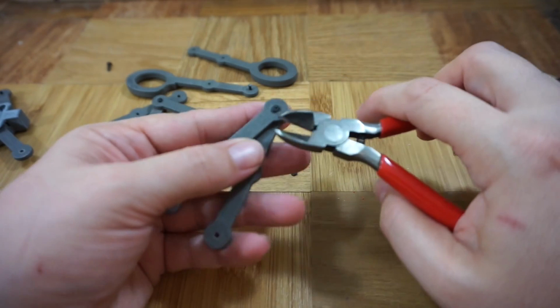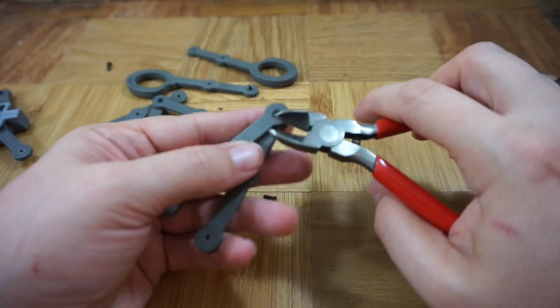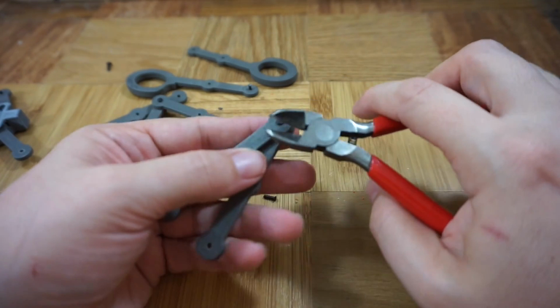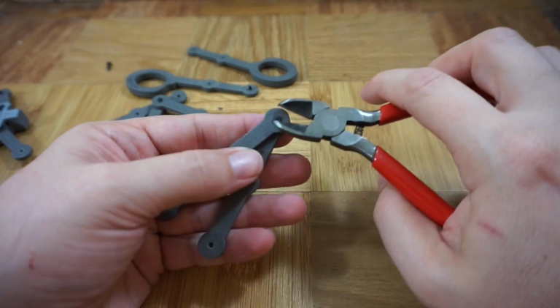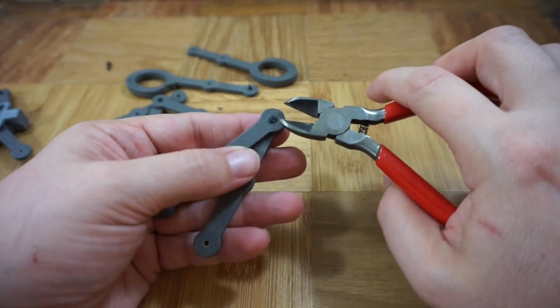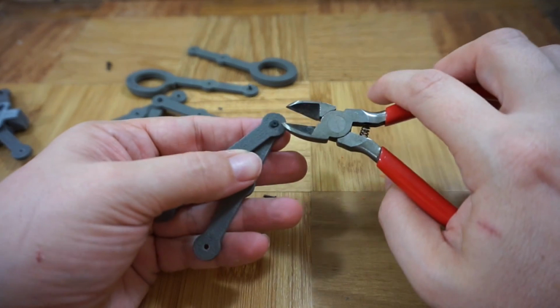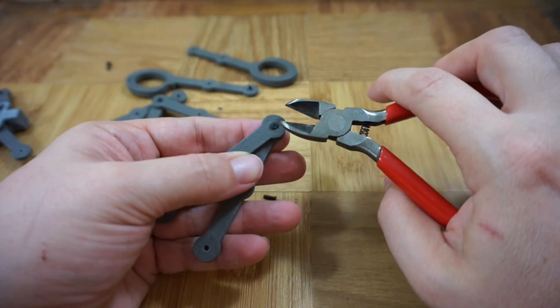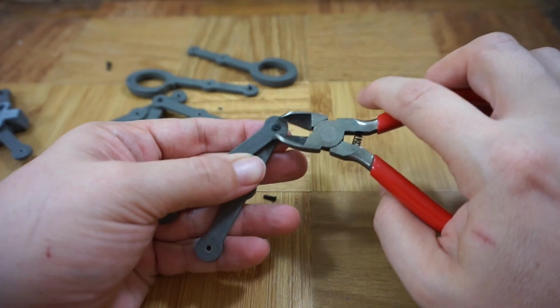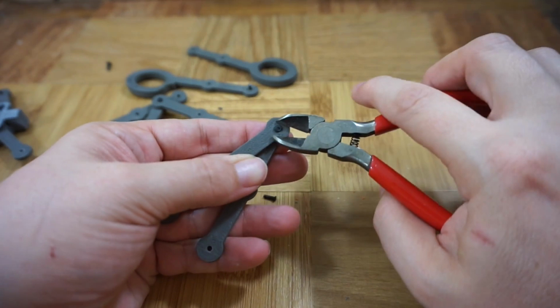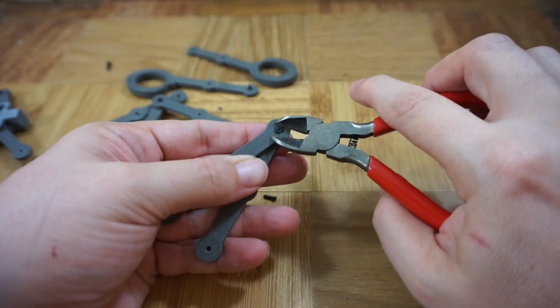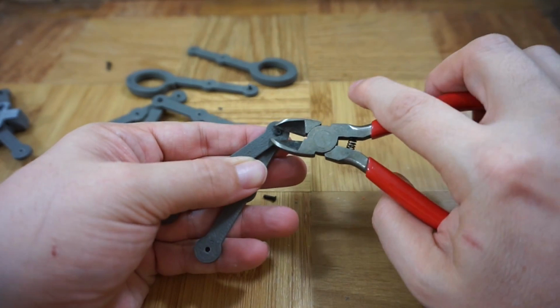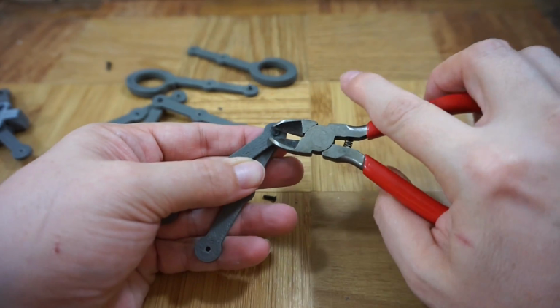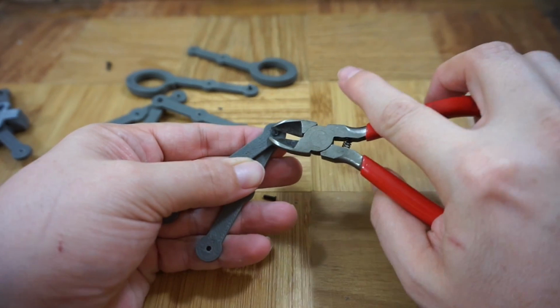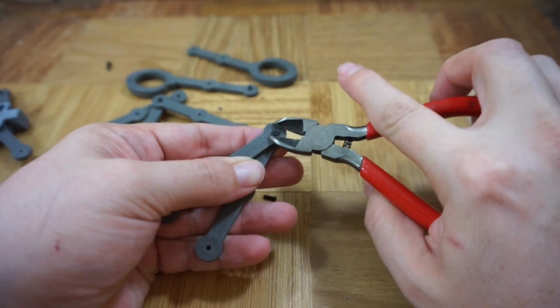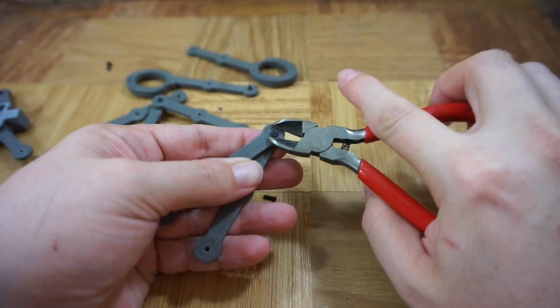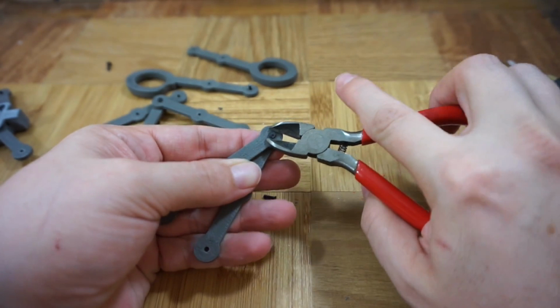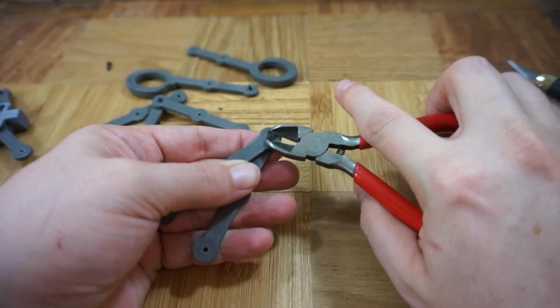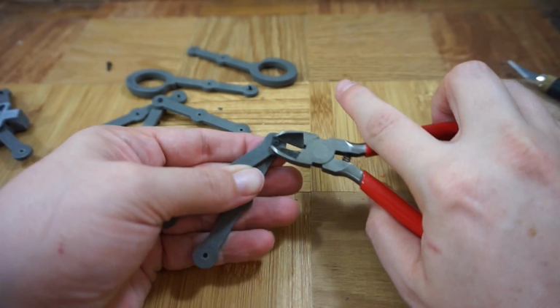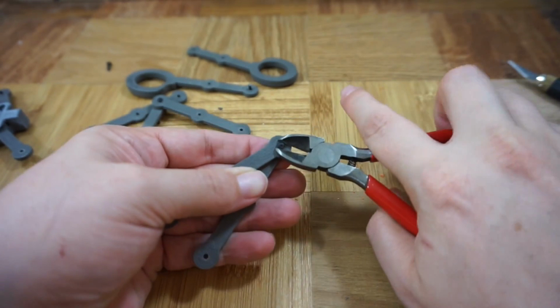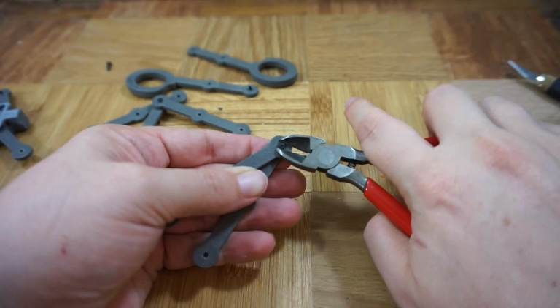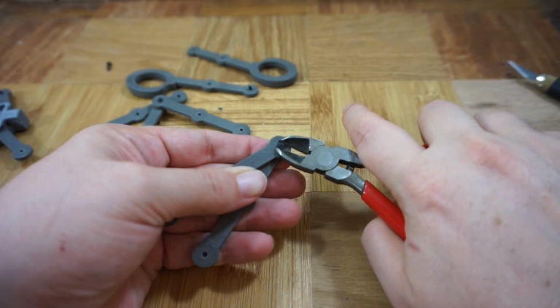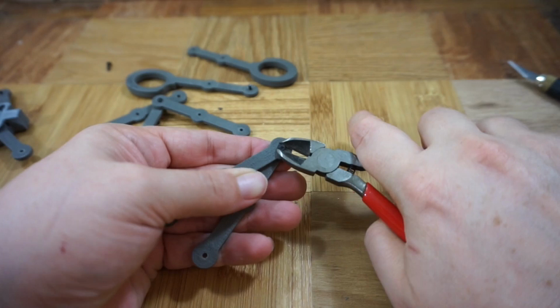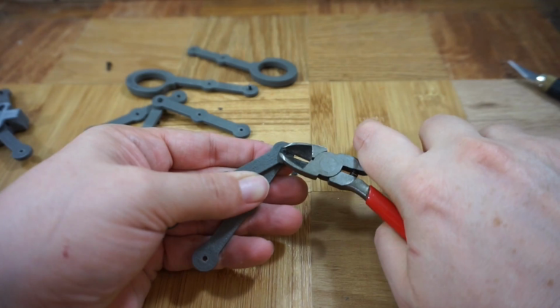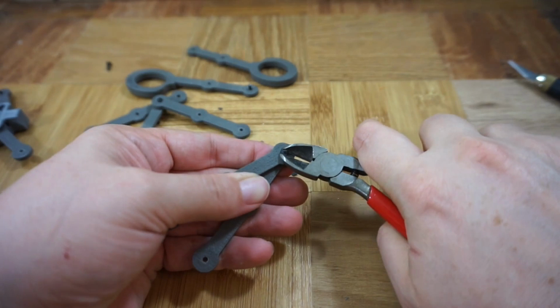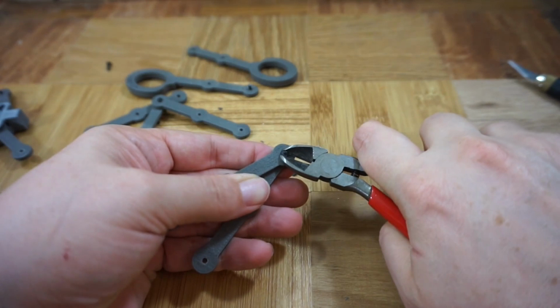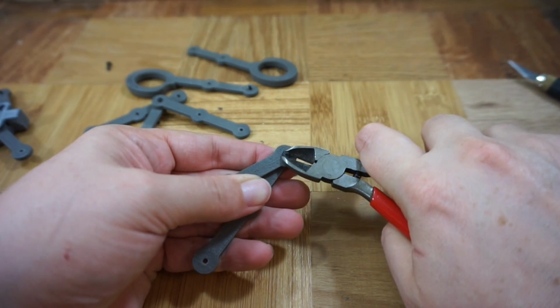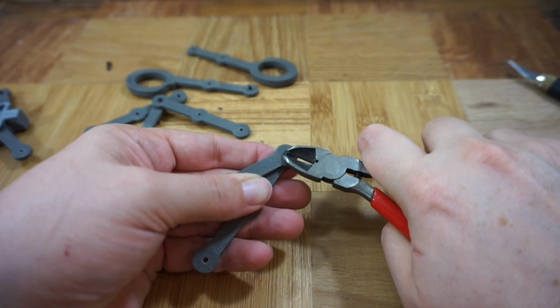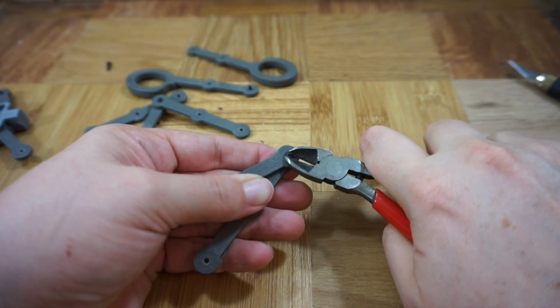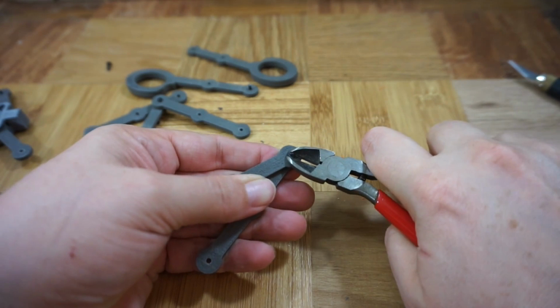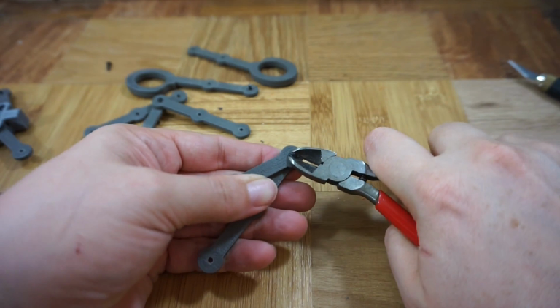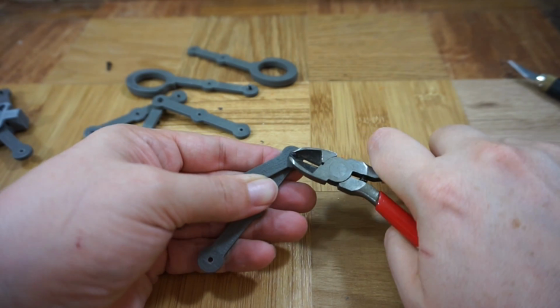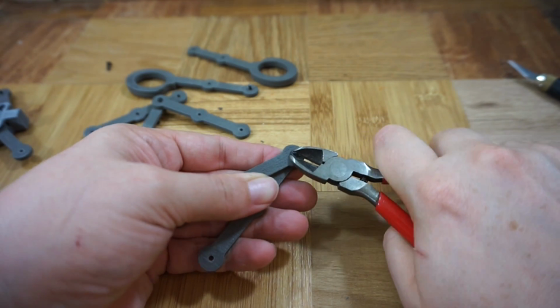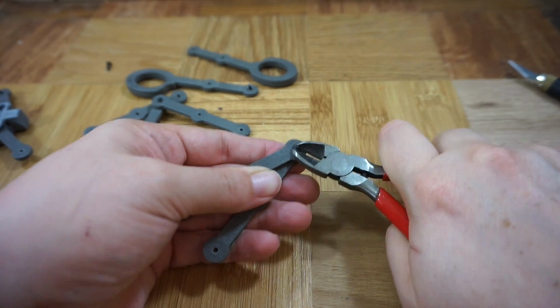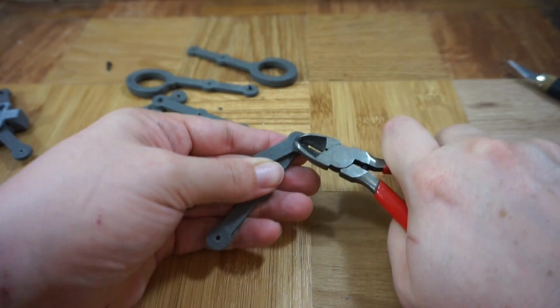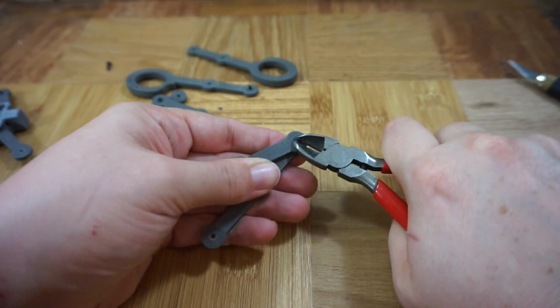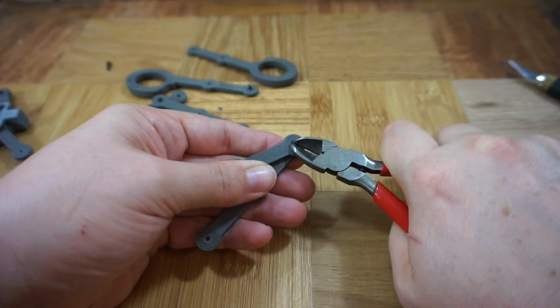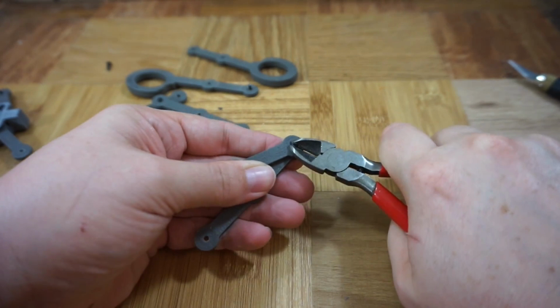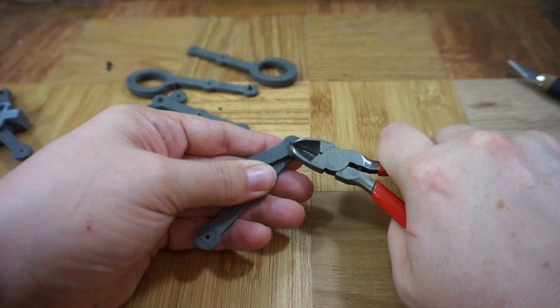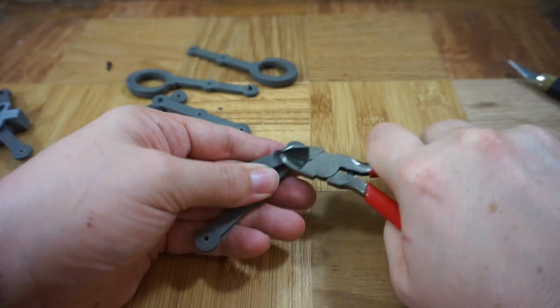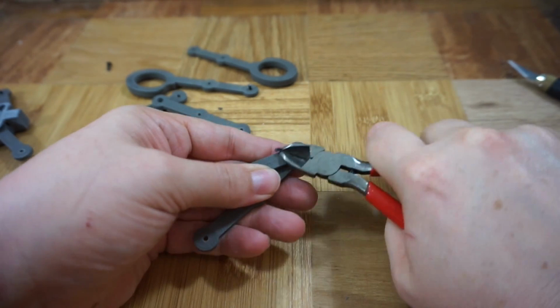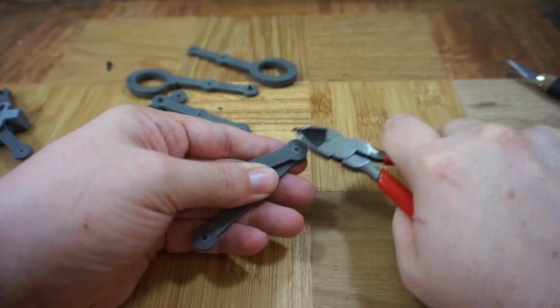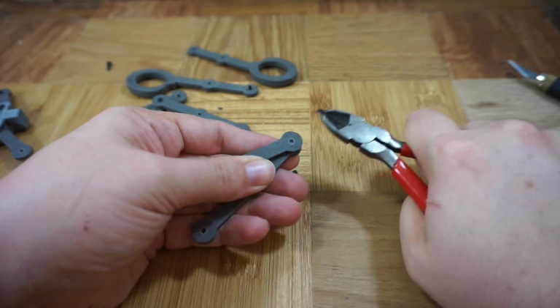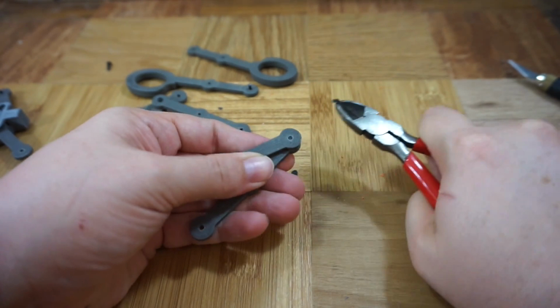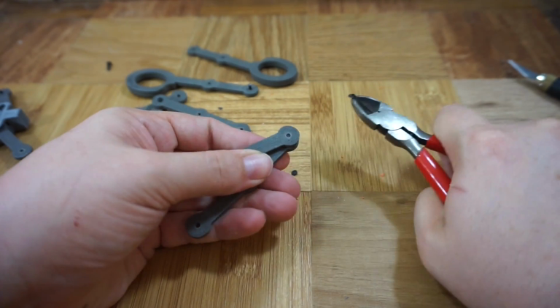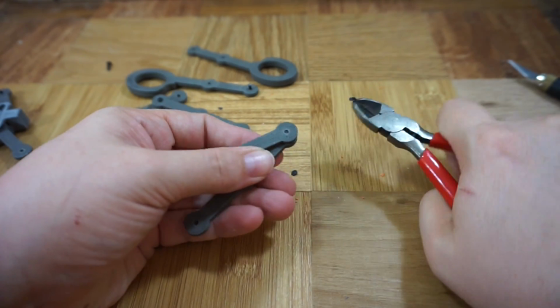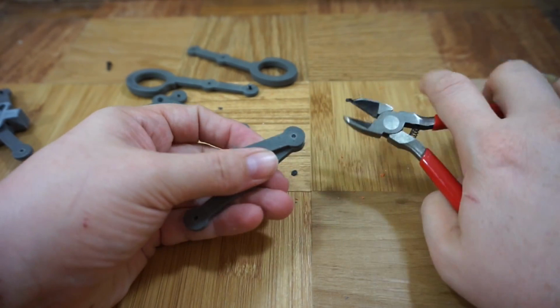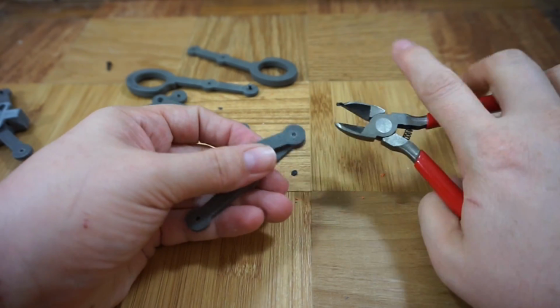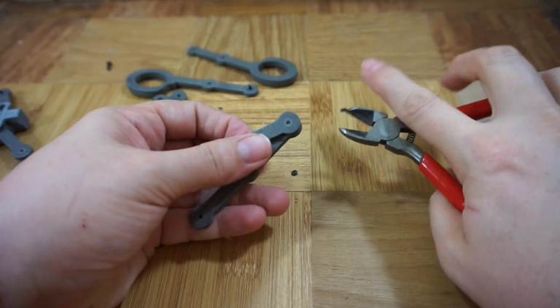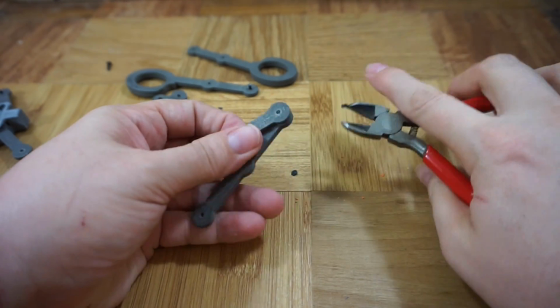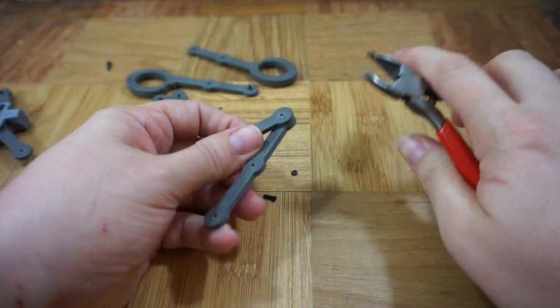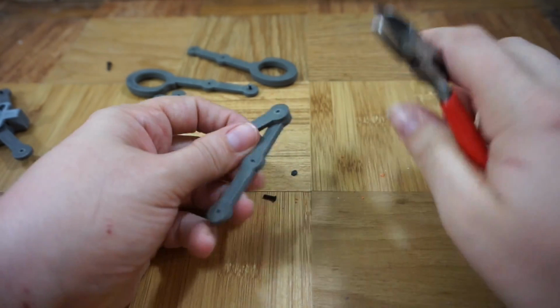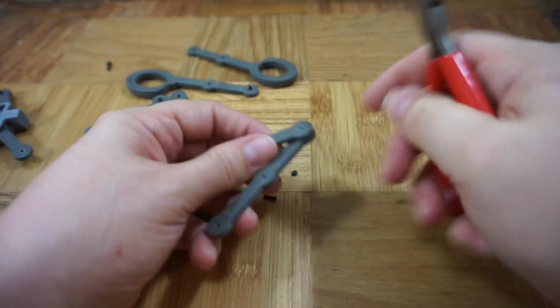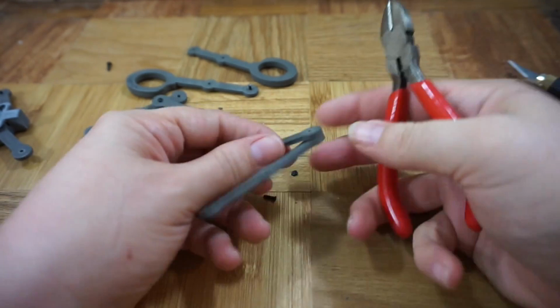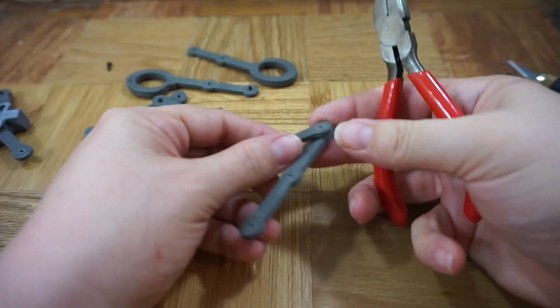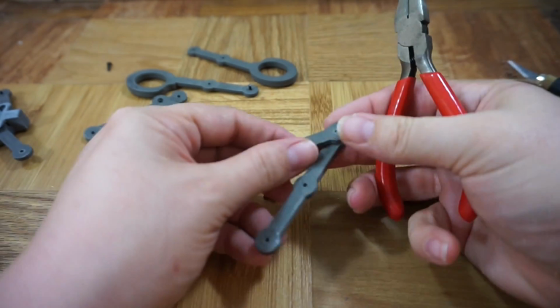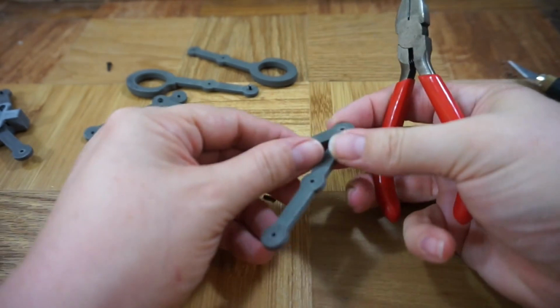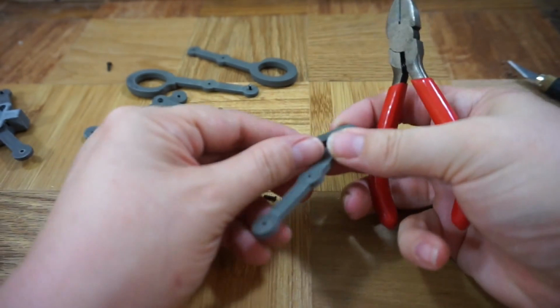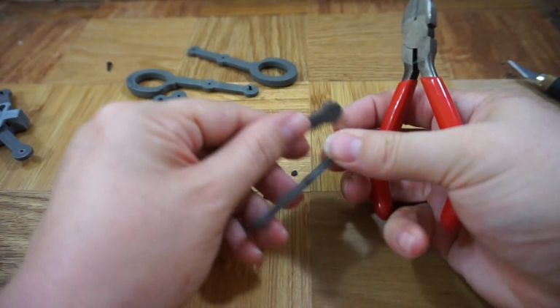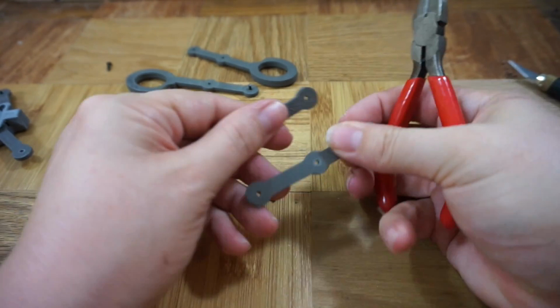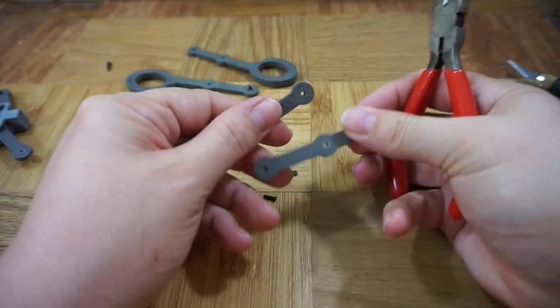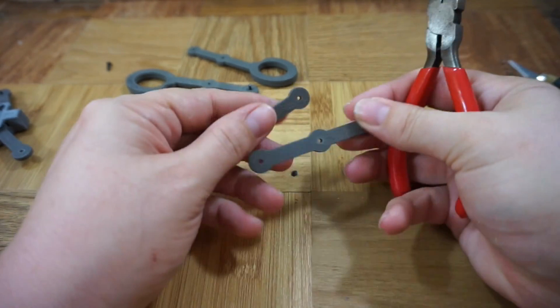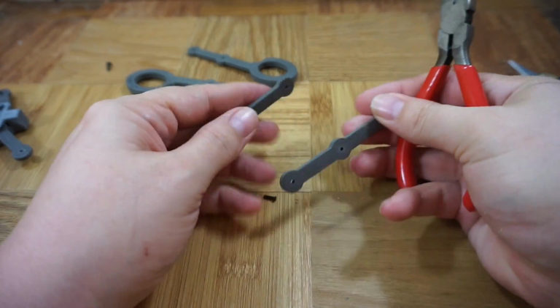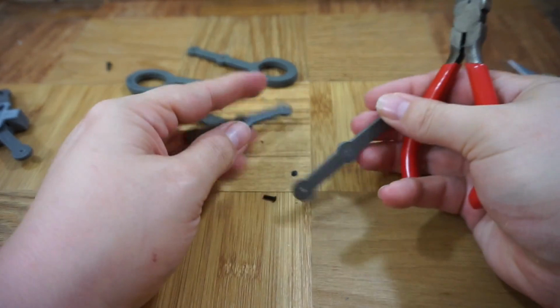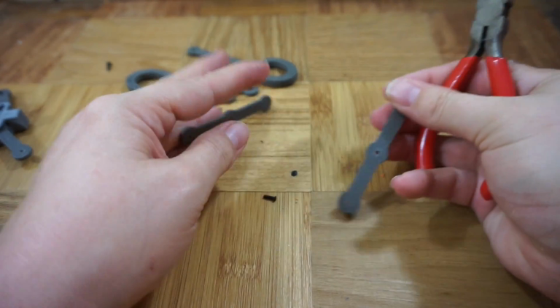If you want to remove your rivets, you can use flush cutters or just a sharp knife to cut off the head from one side.